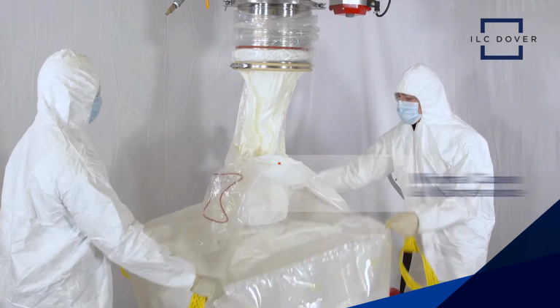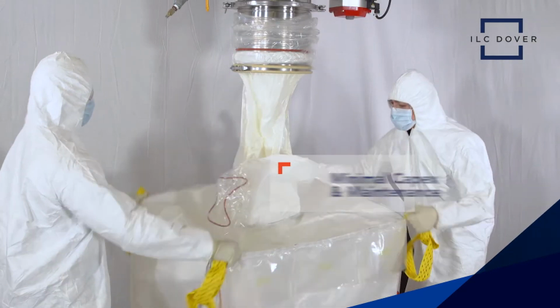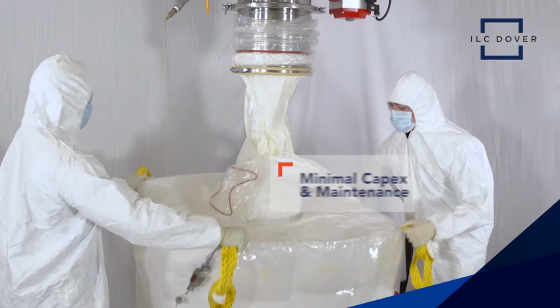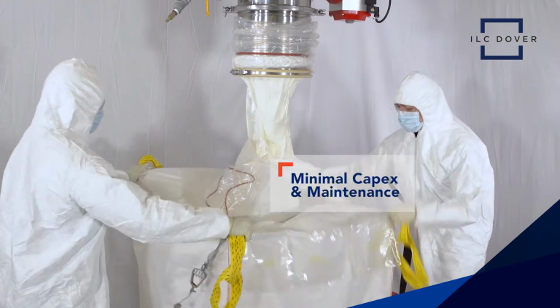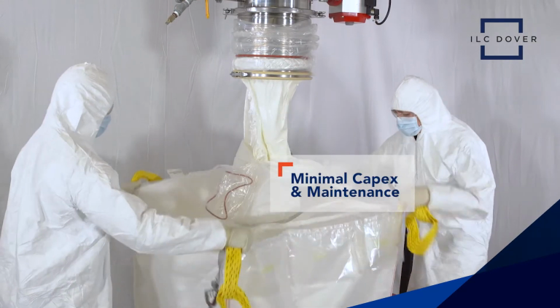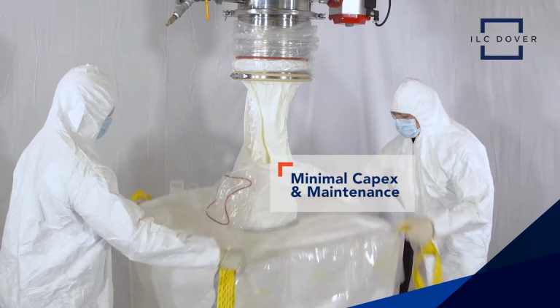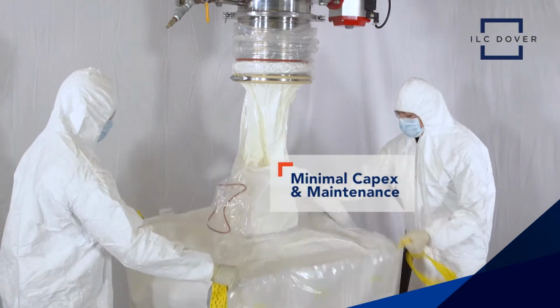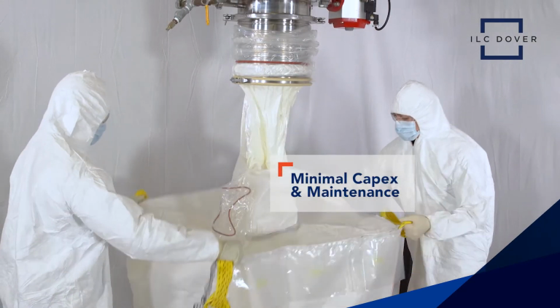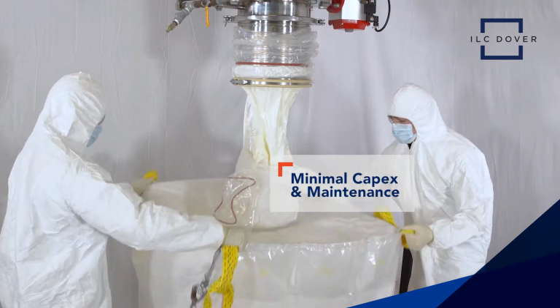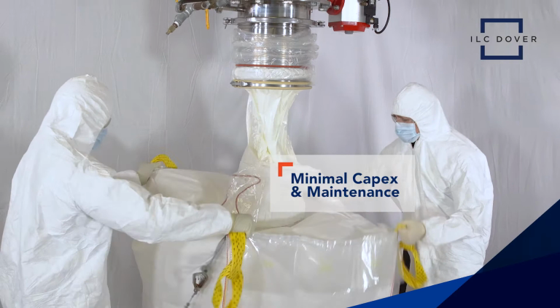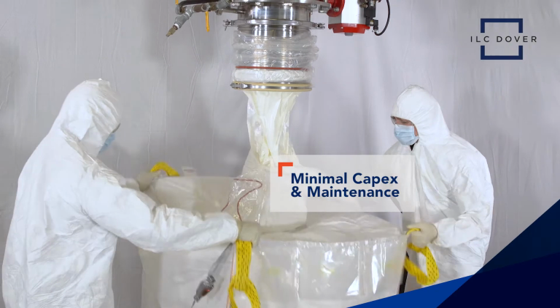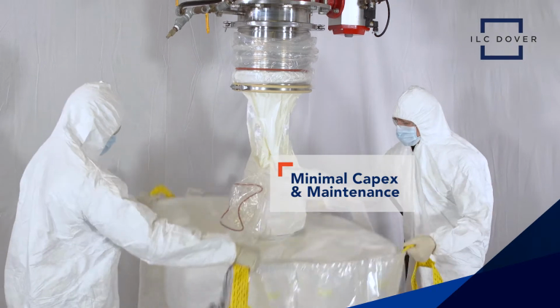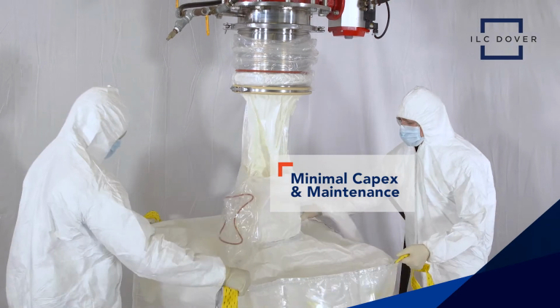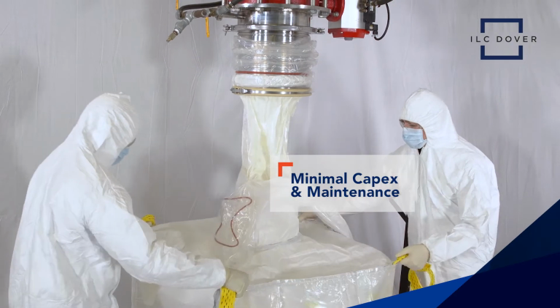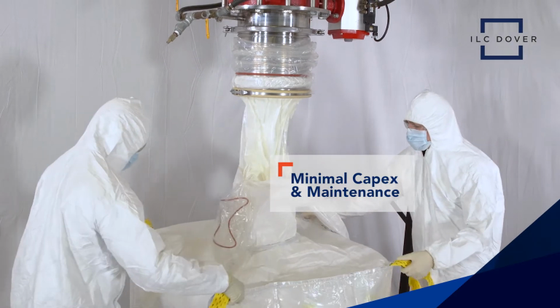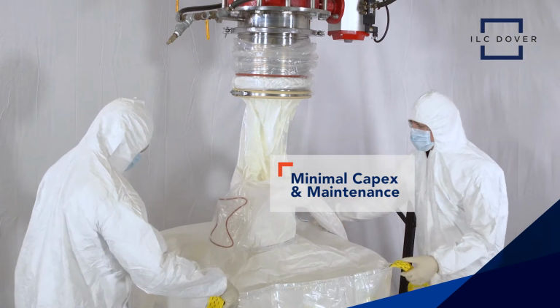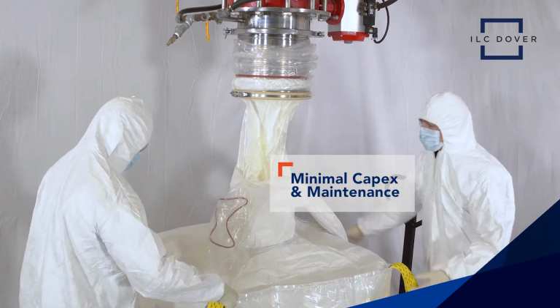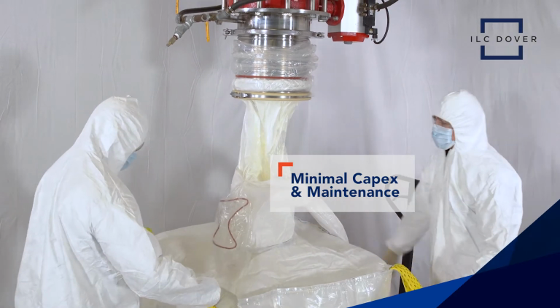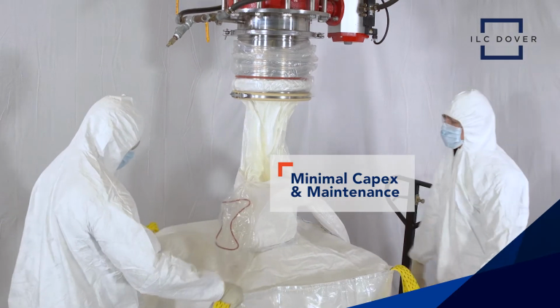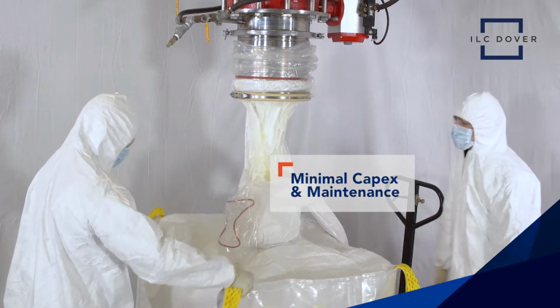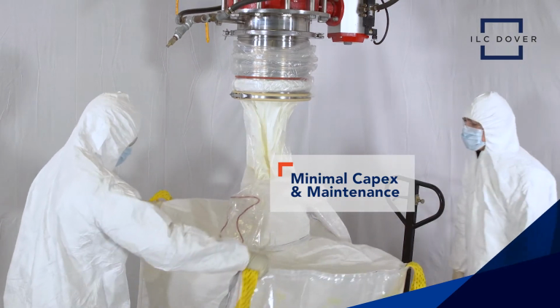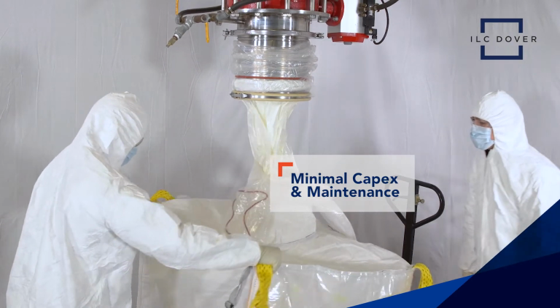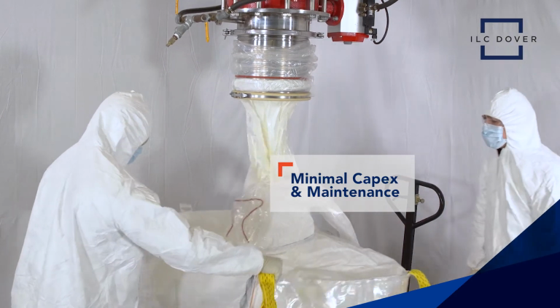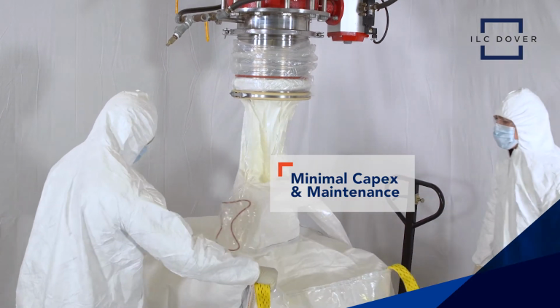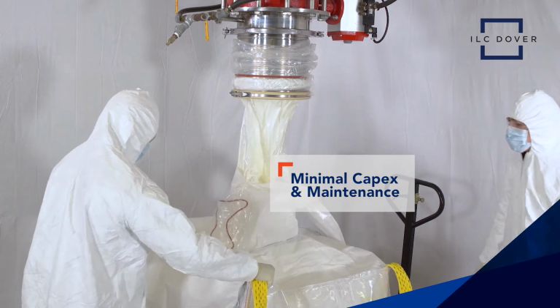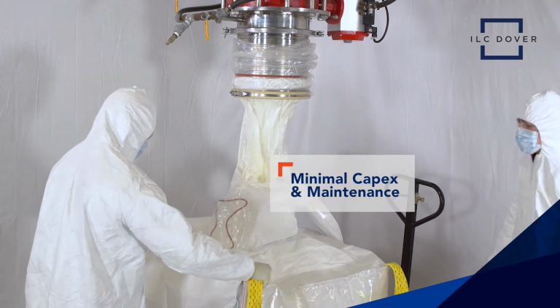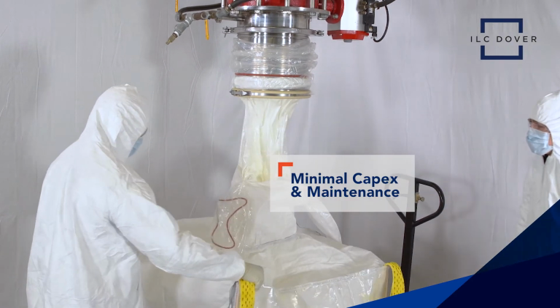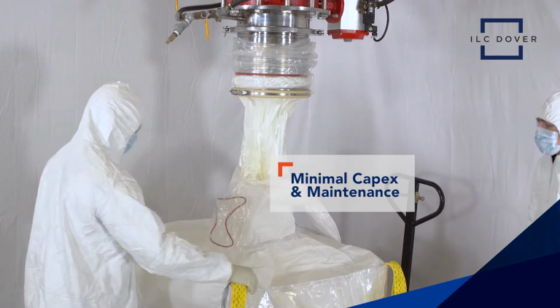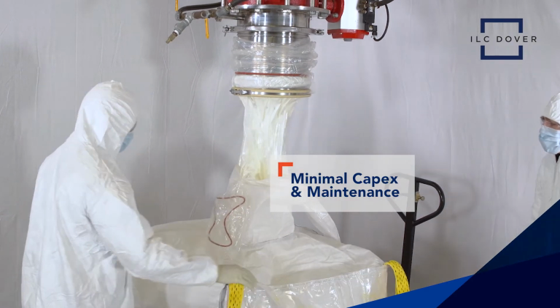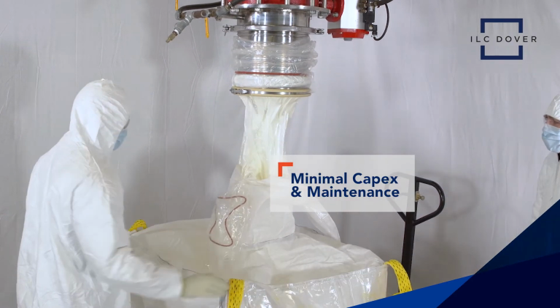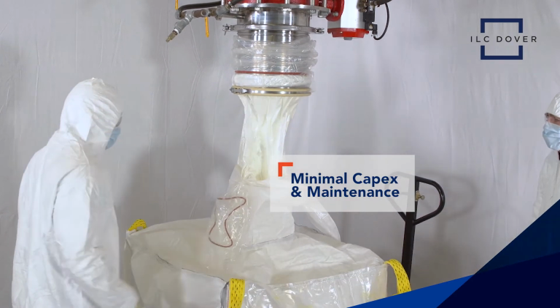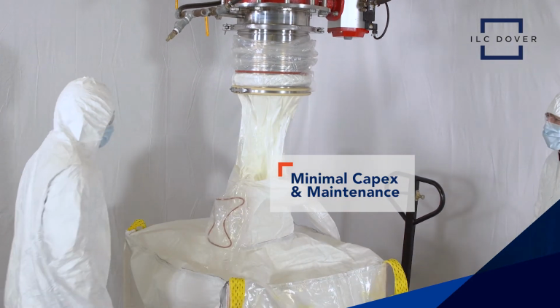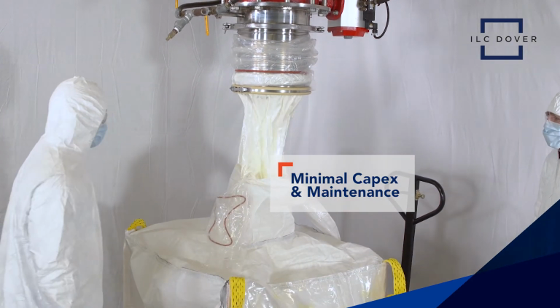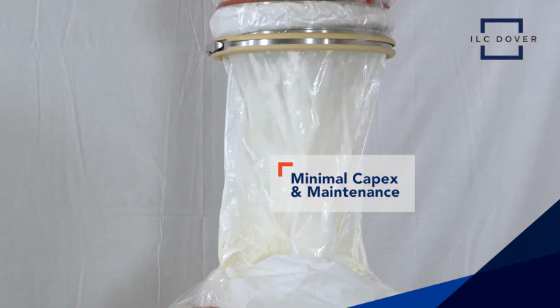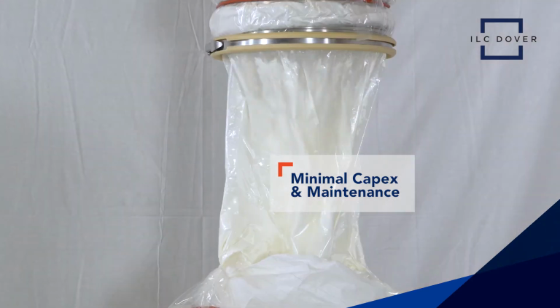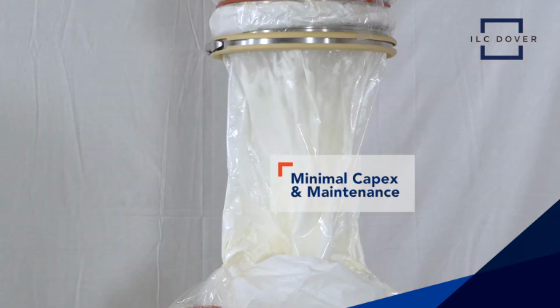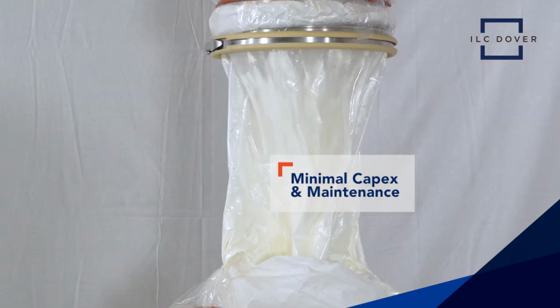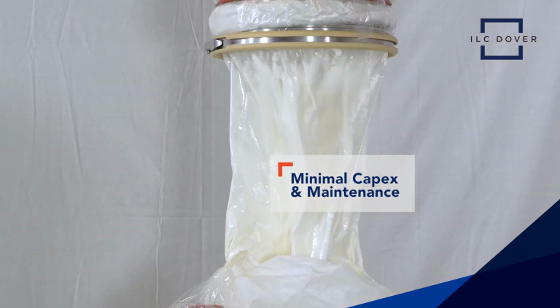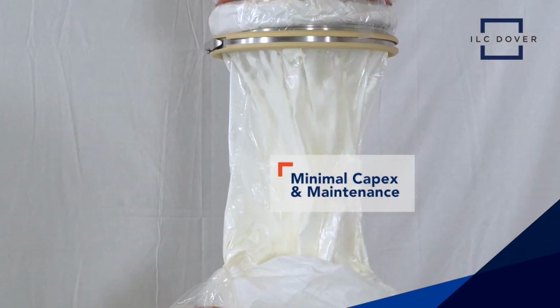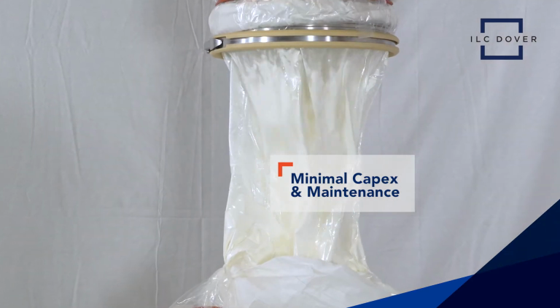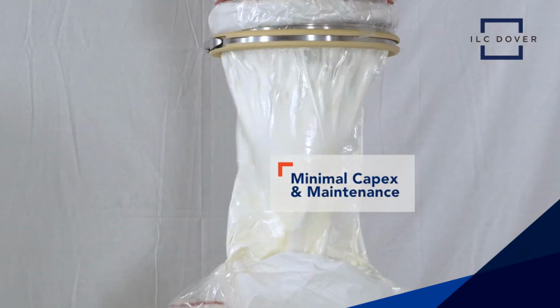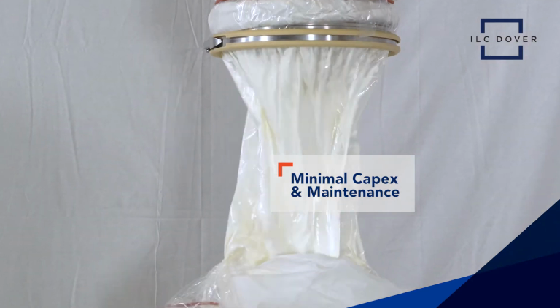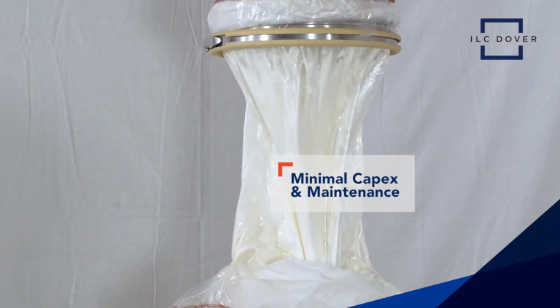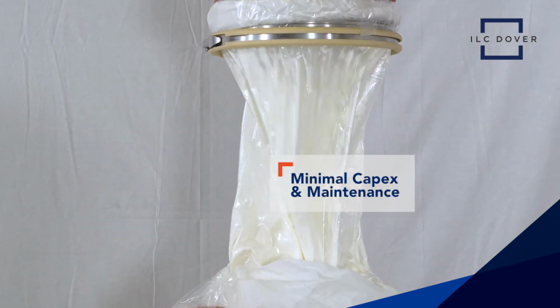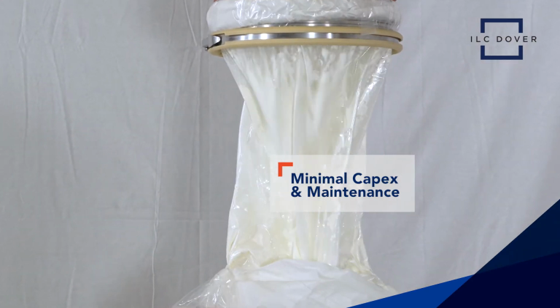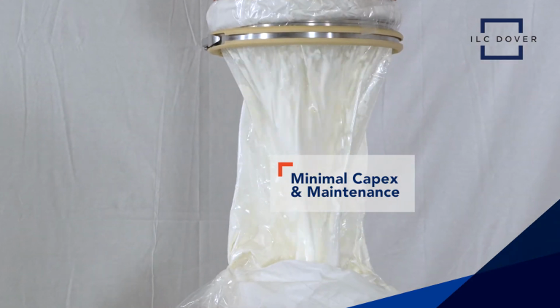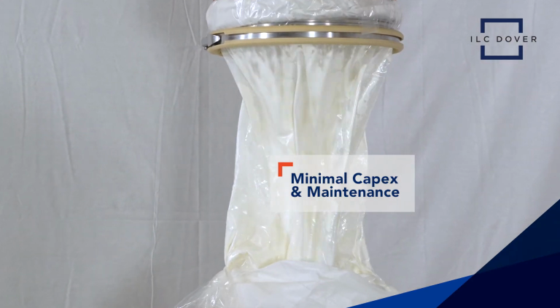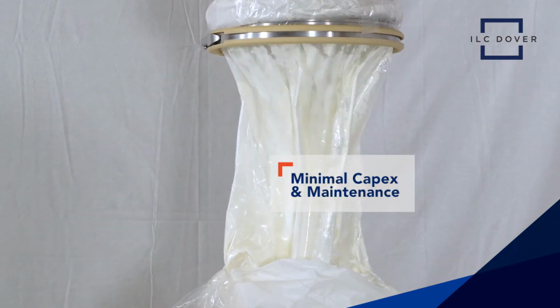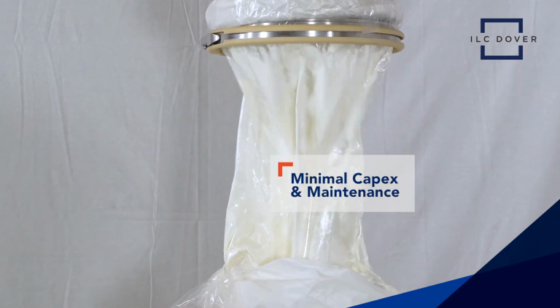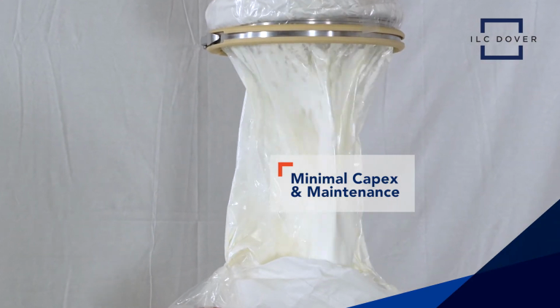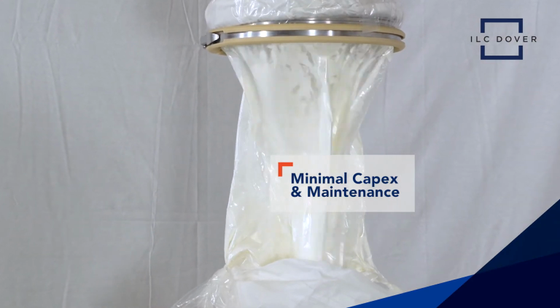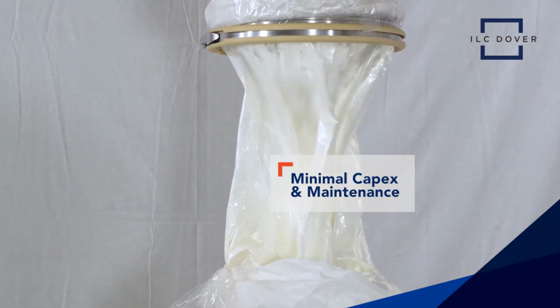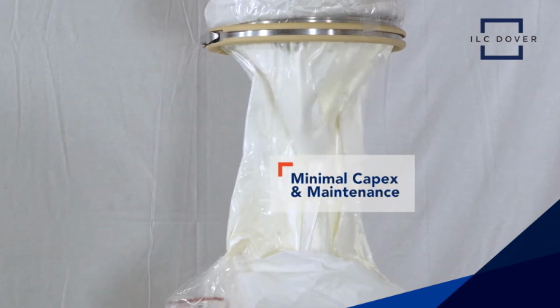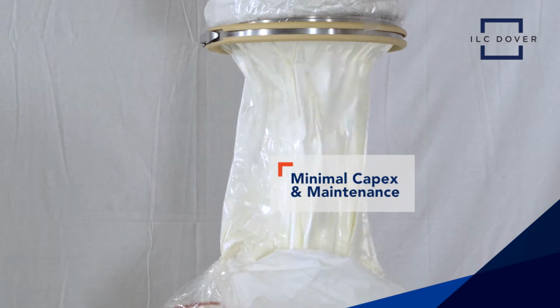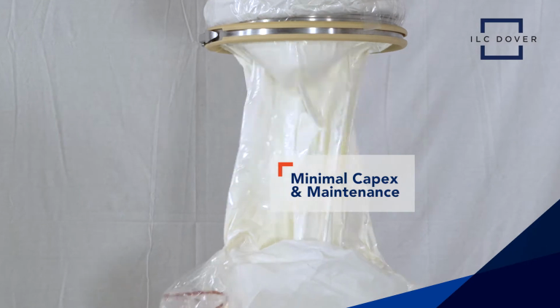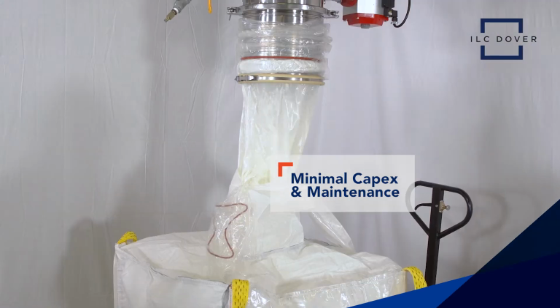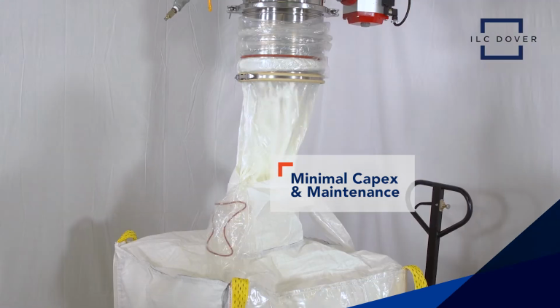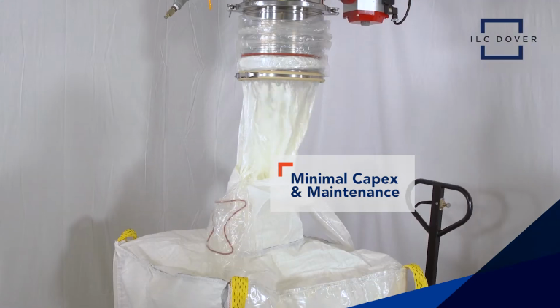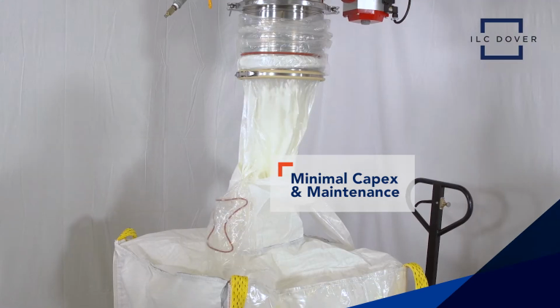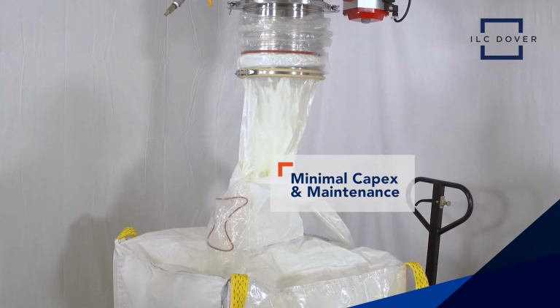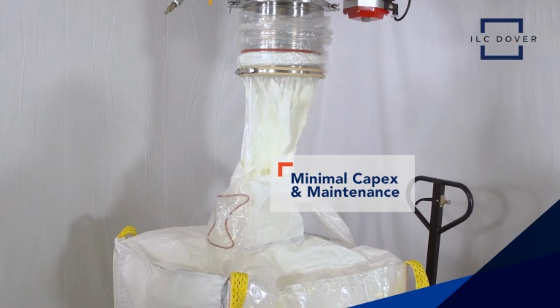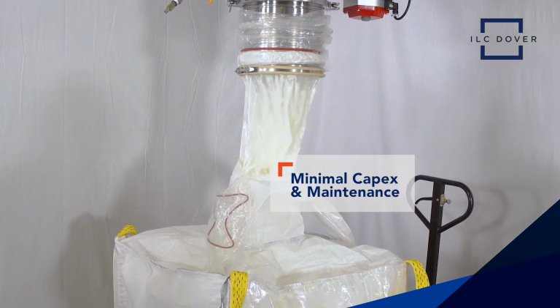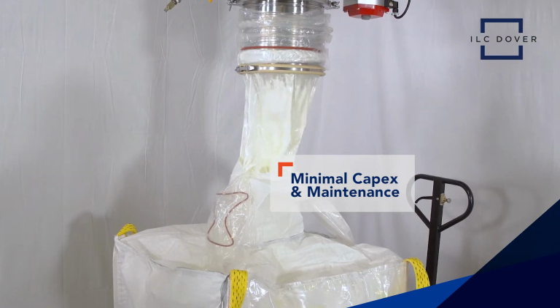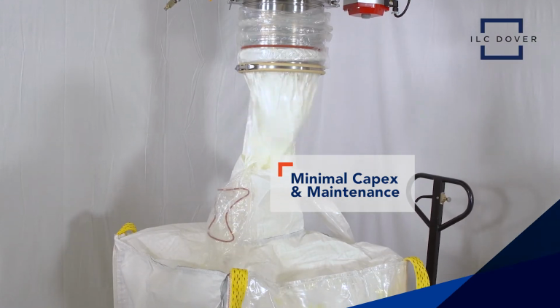DoverPak requires minimal capital expenditure and maintenance because it doesn't need washing systems, expensive lifts, or mechanical parts to do its job.